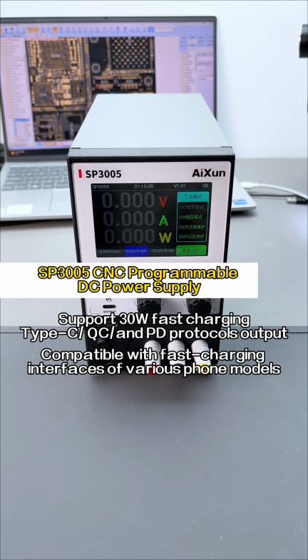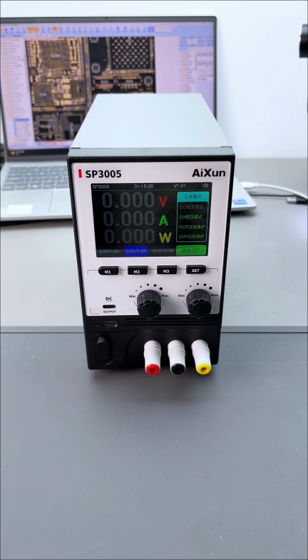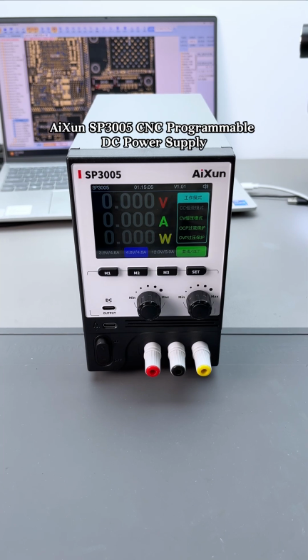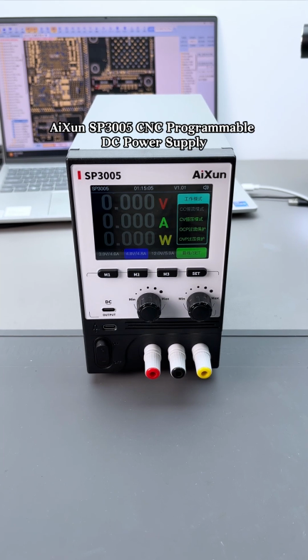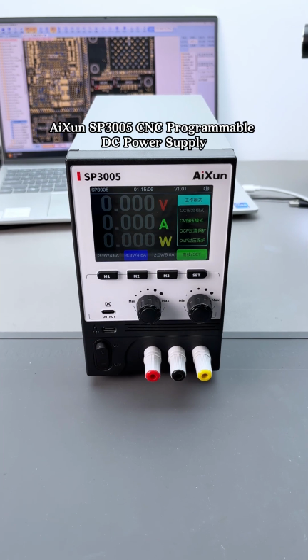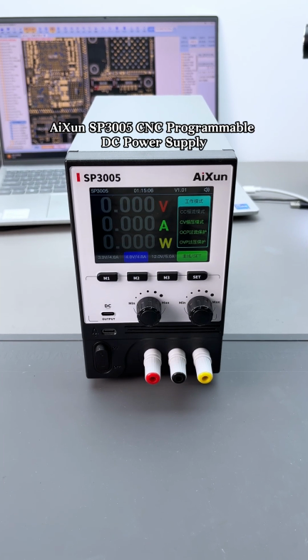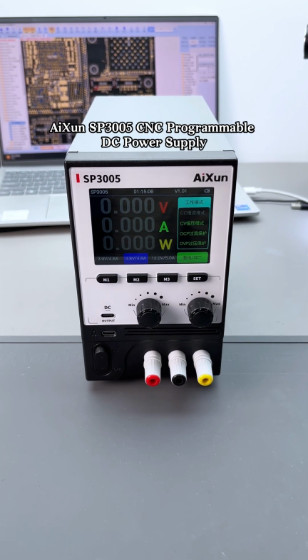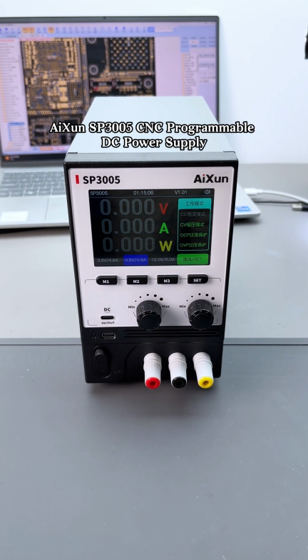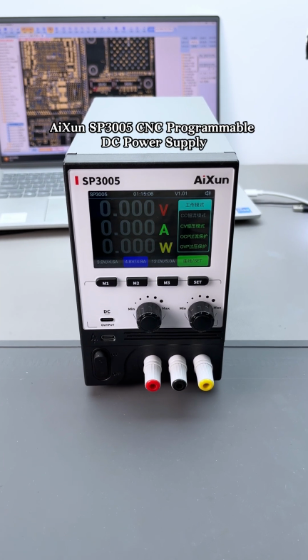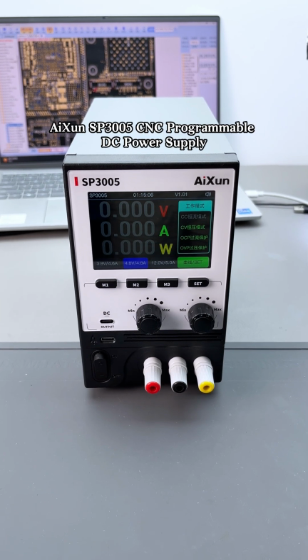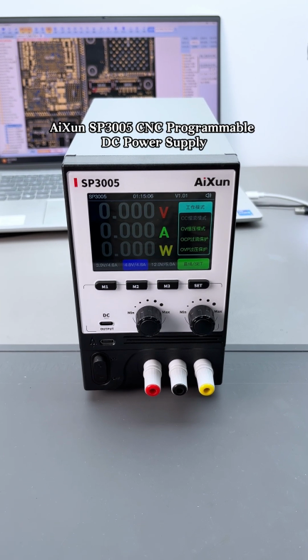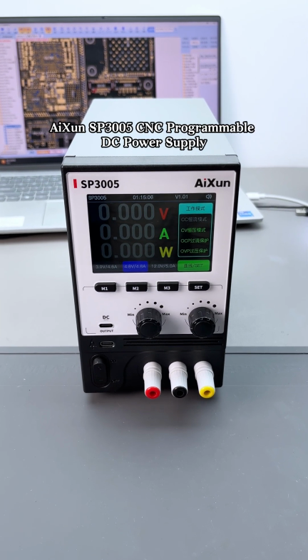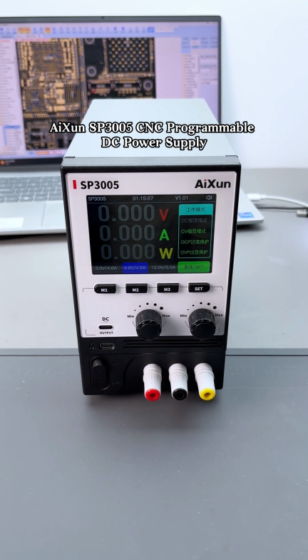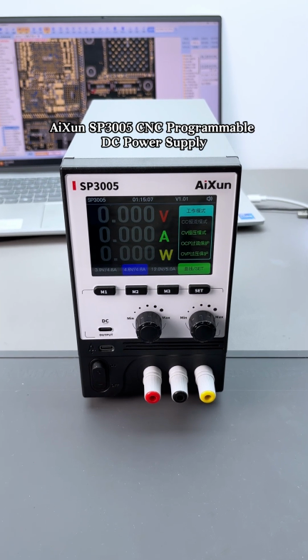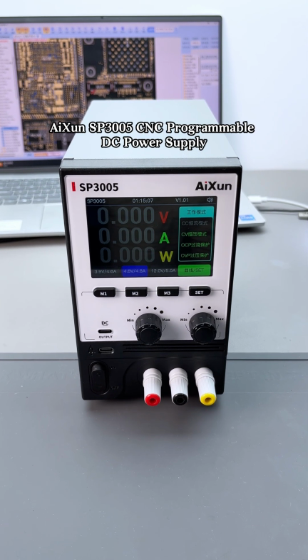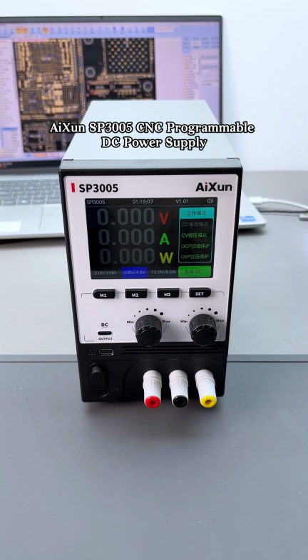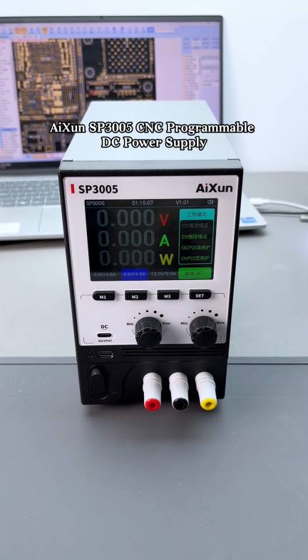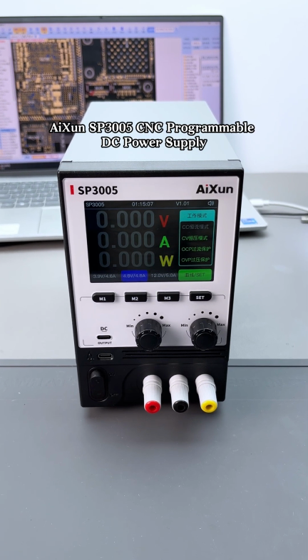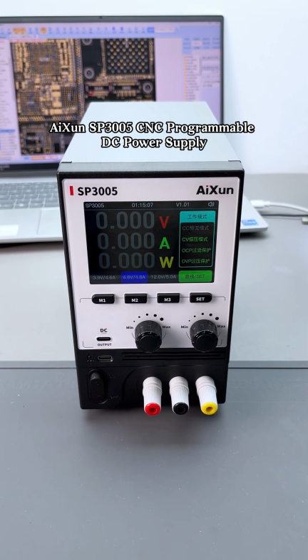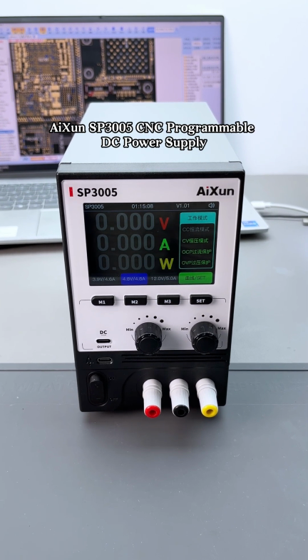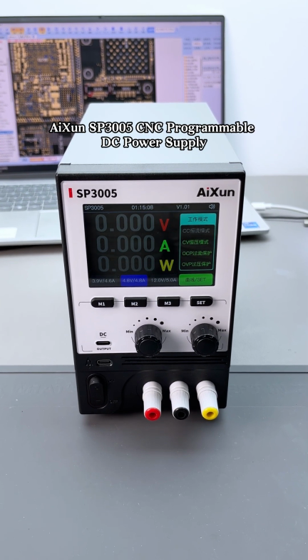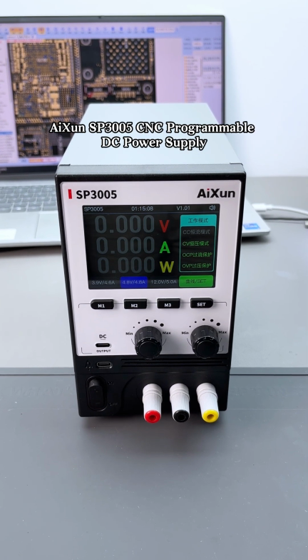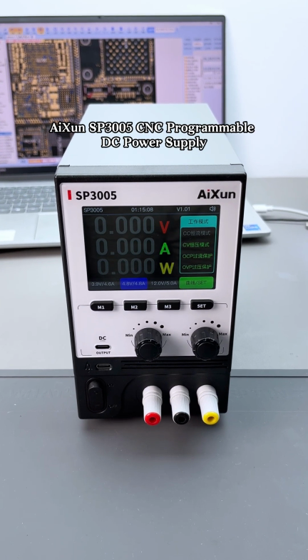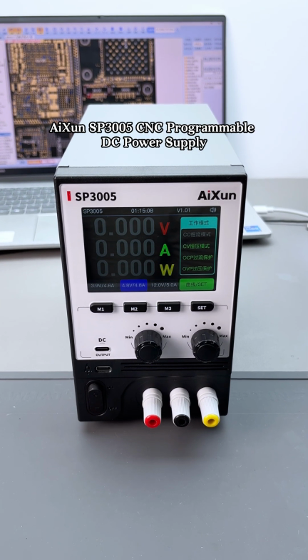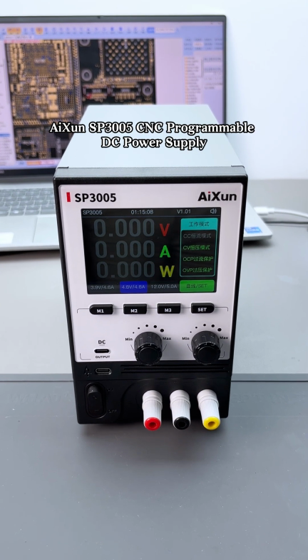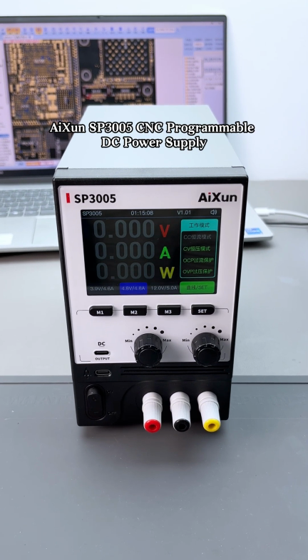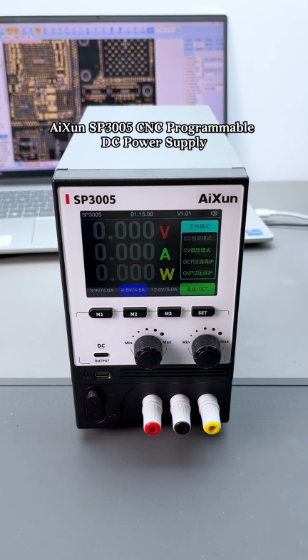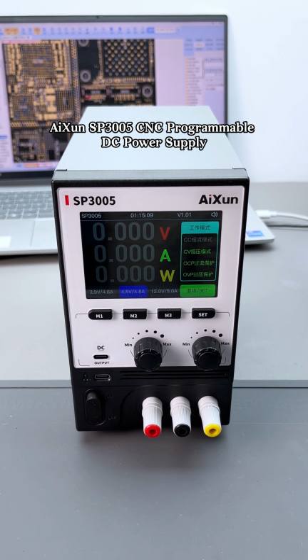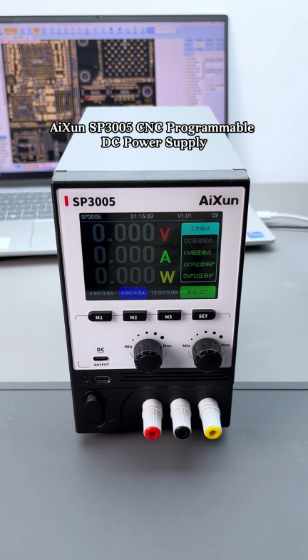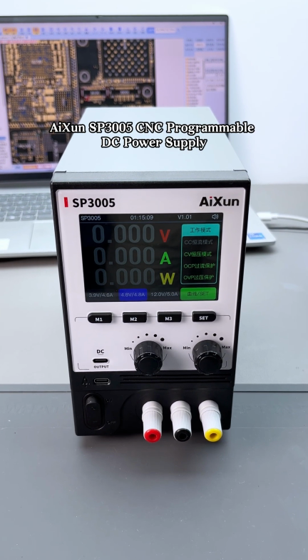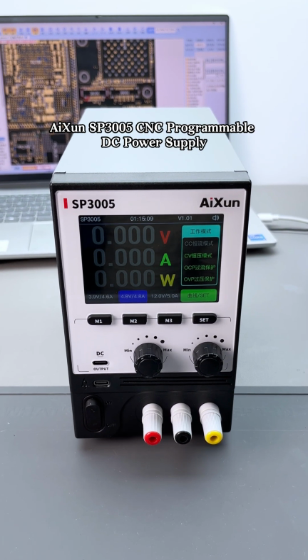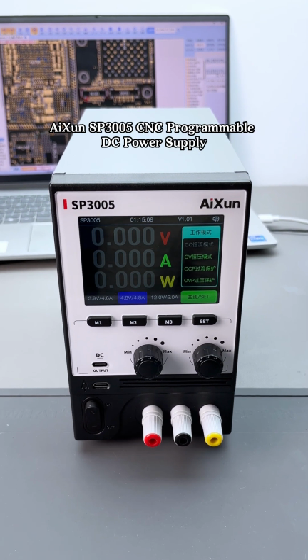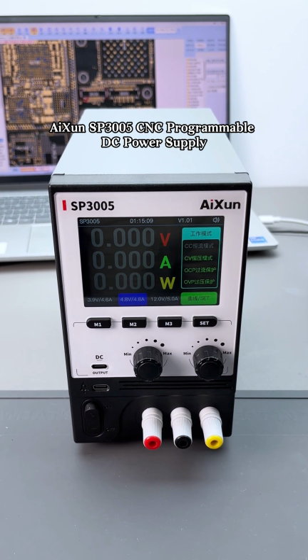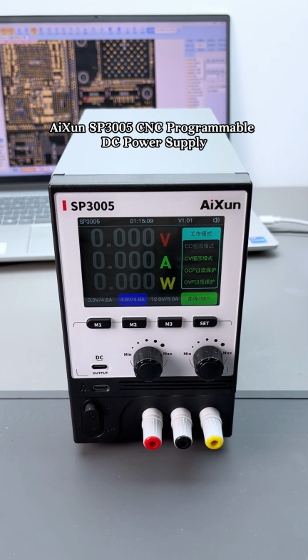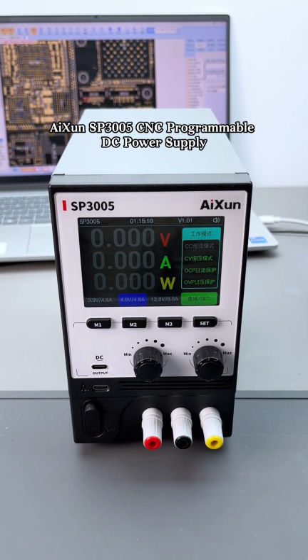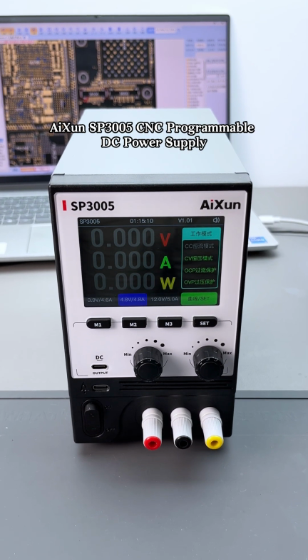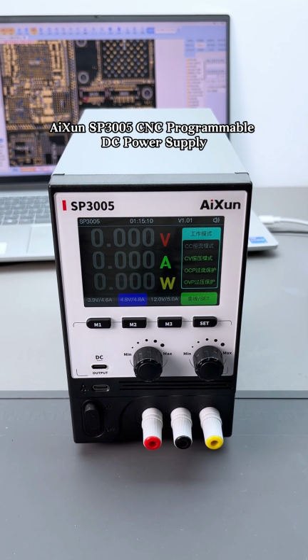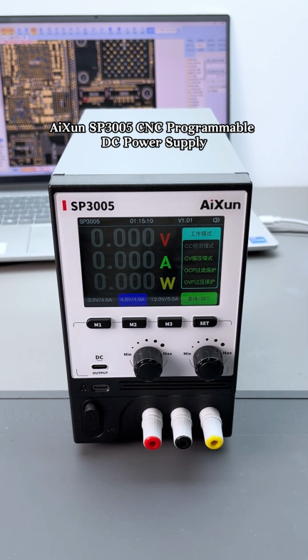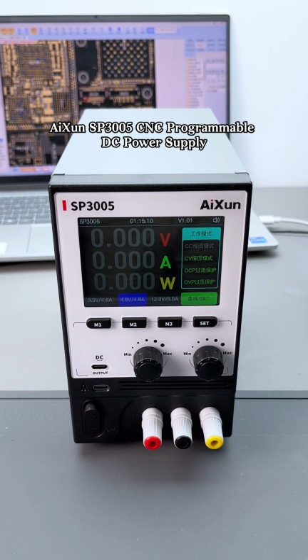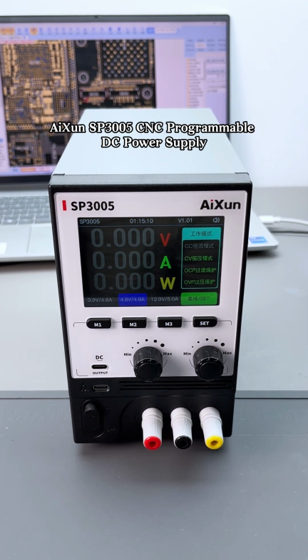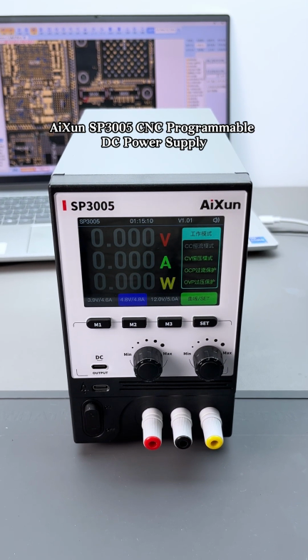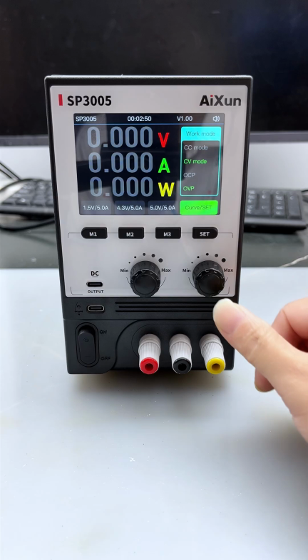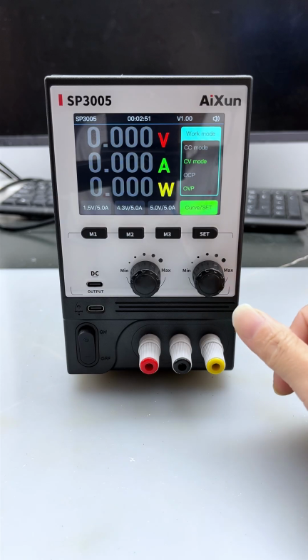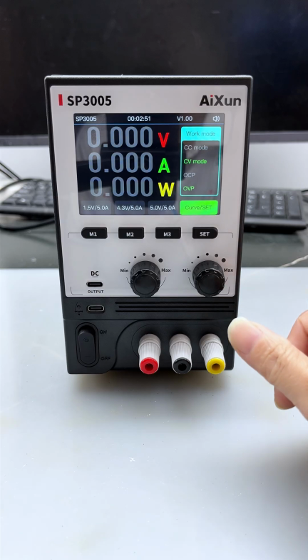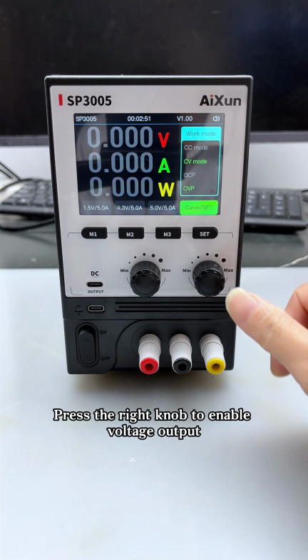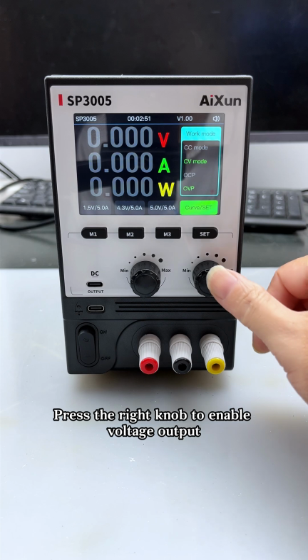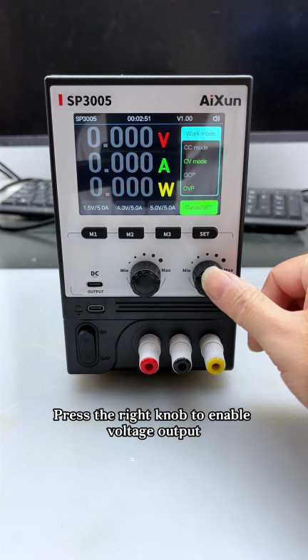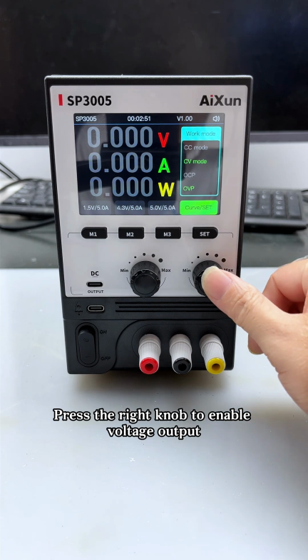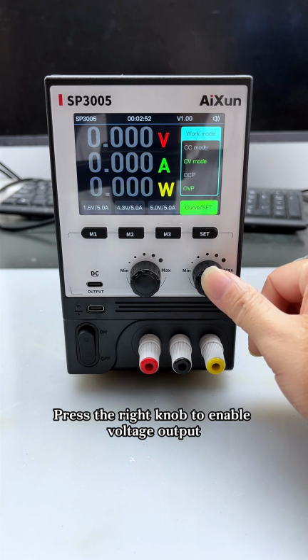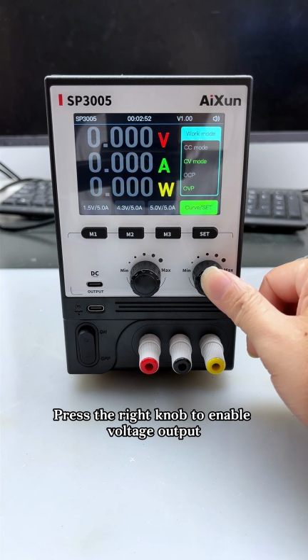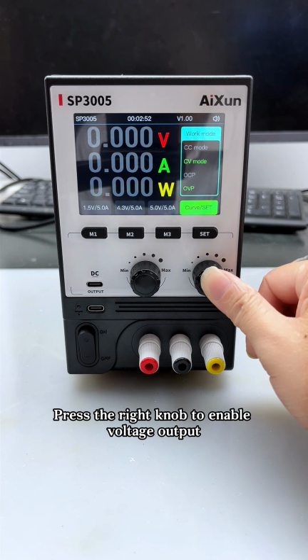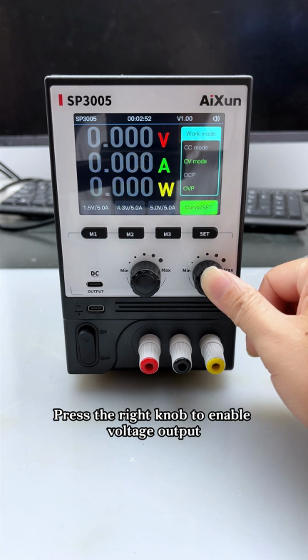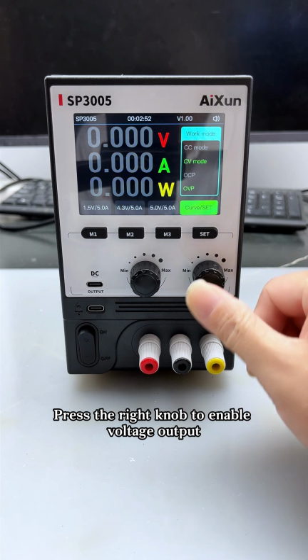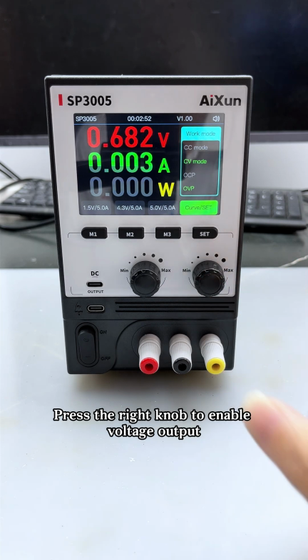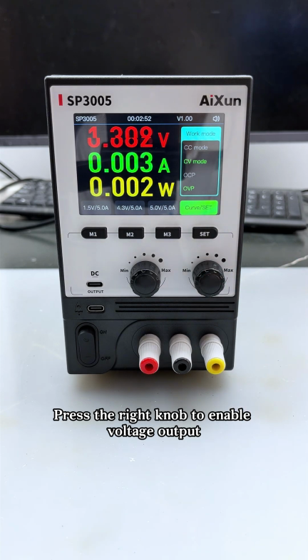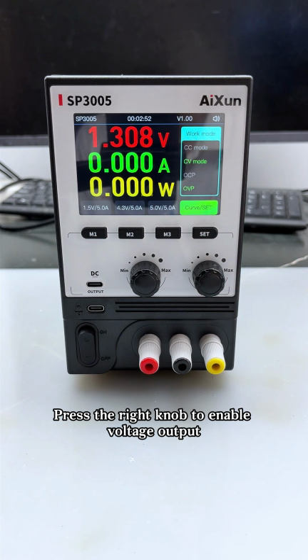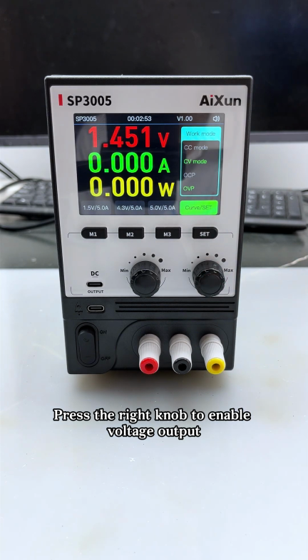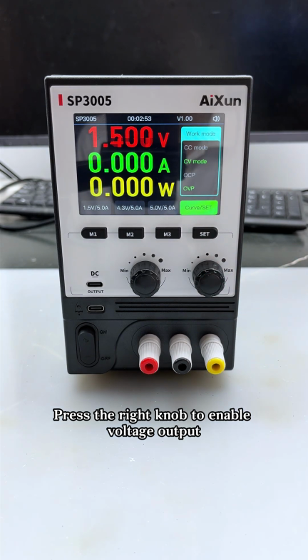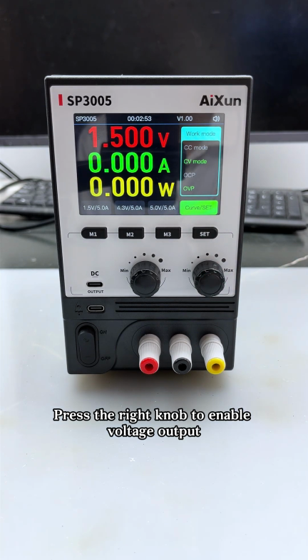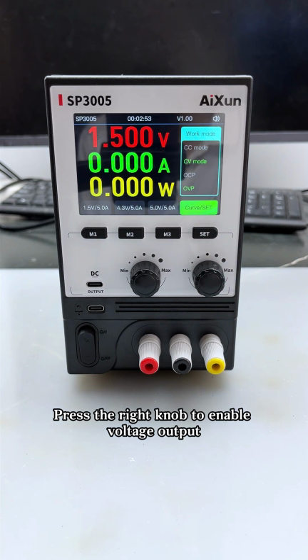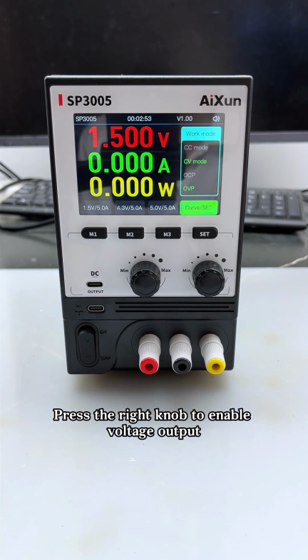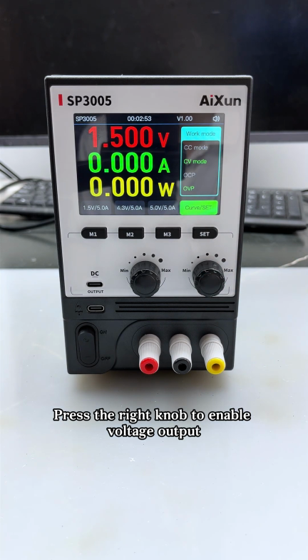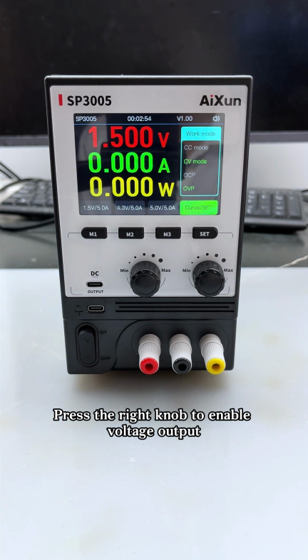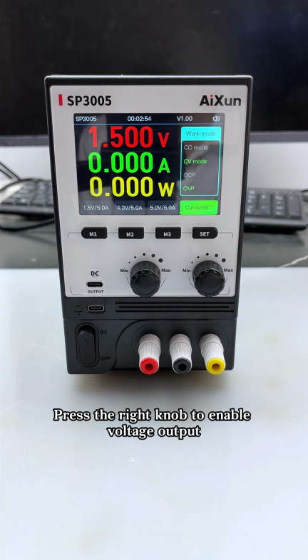AI-SUN SP-3005CNC Programmable DC Power Supply. Press the right knob to enable voltage output.